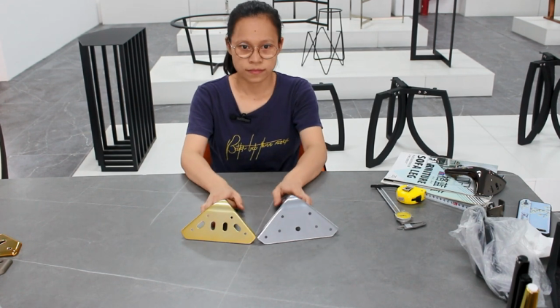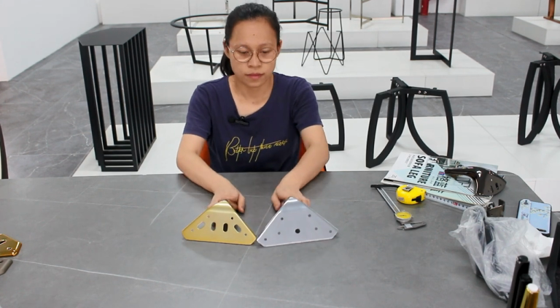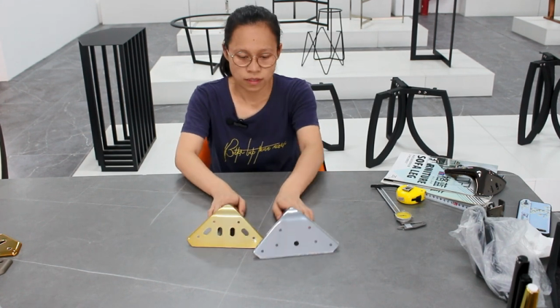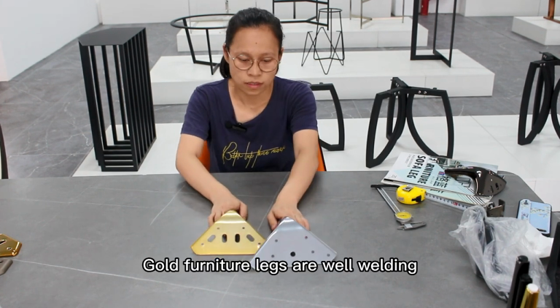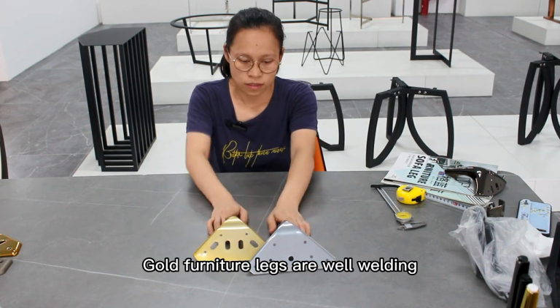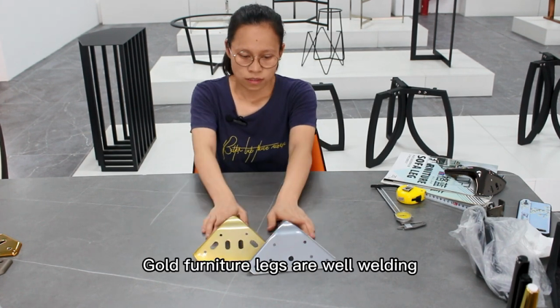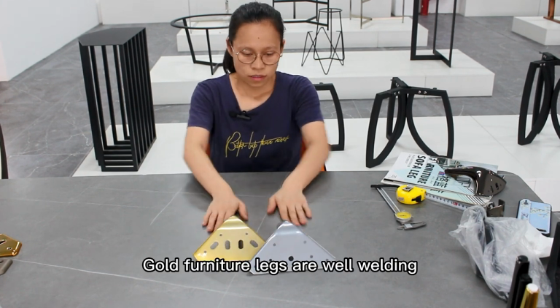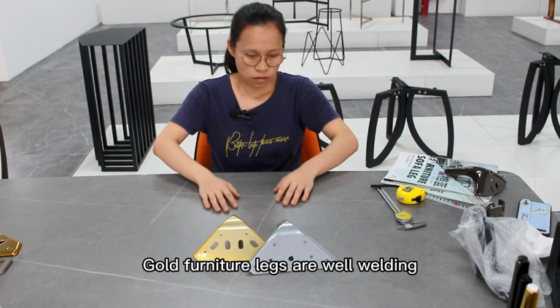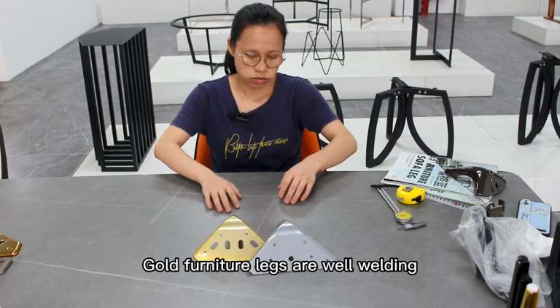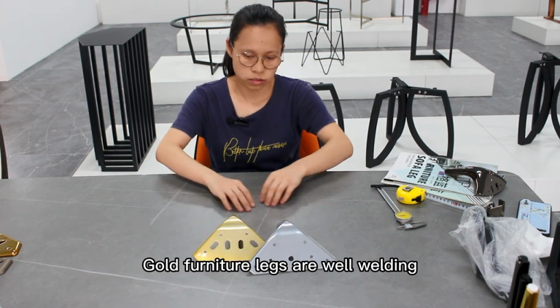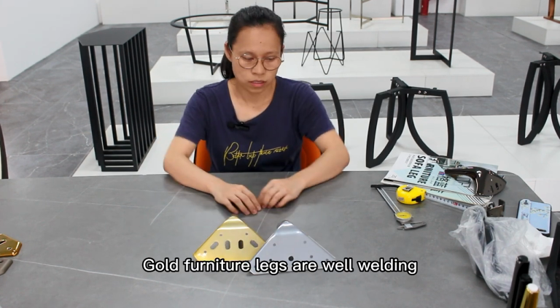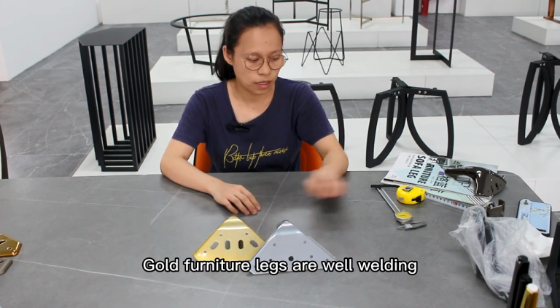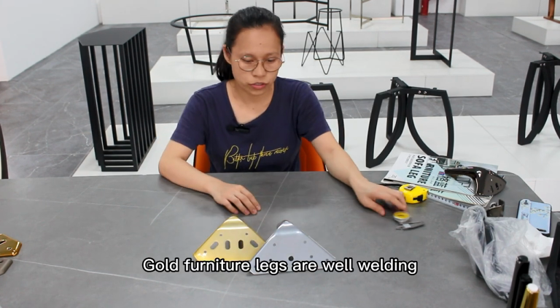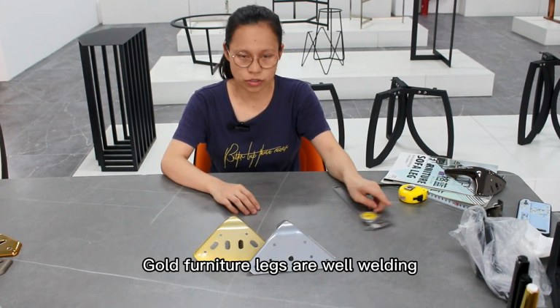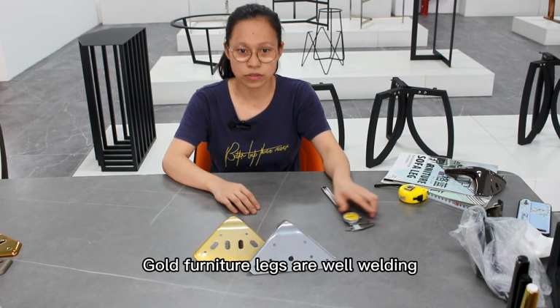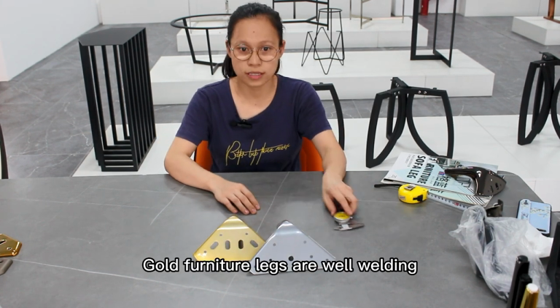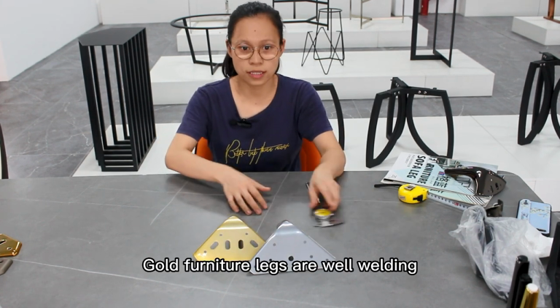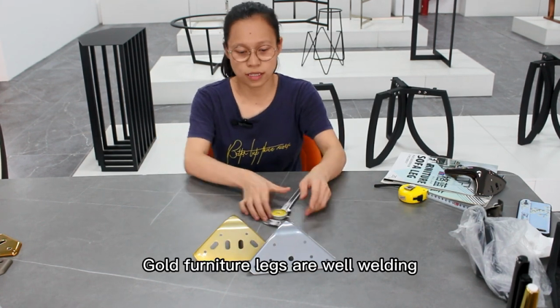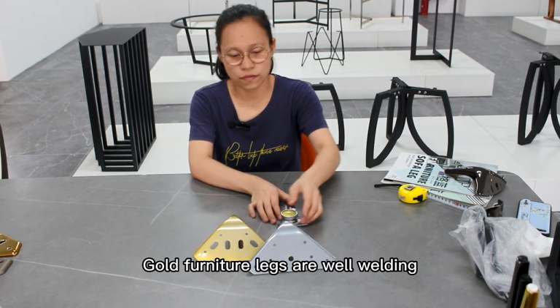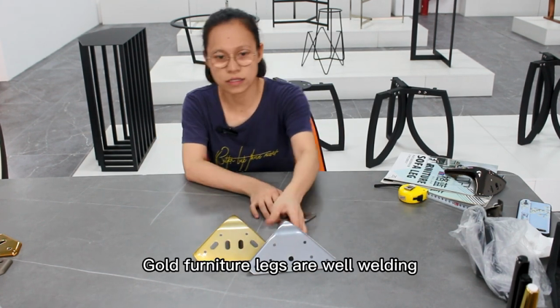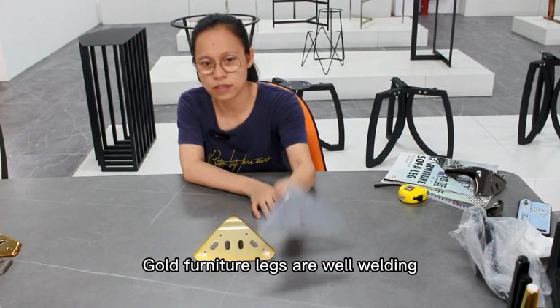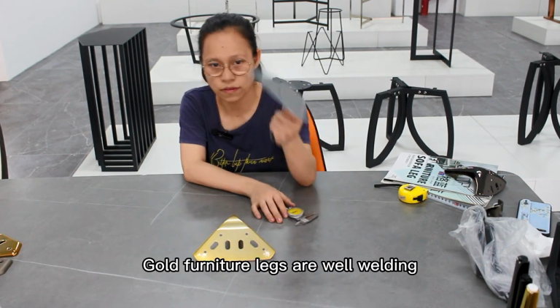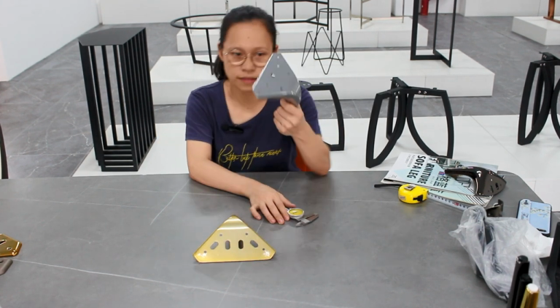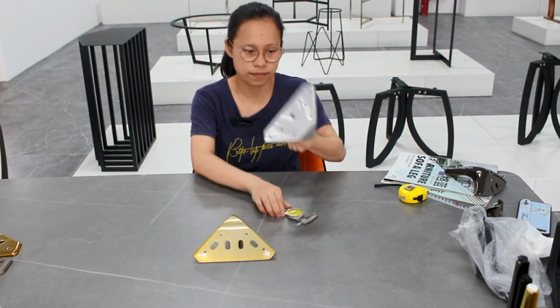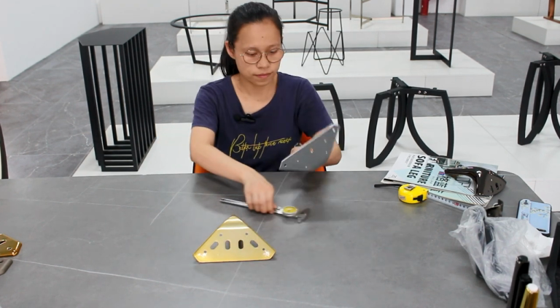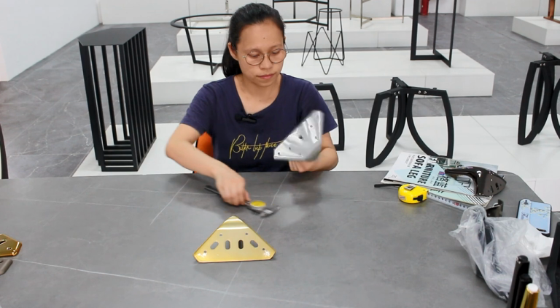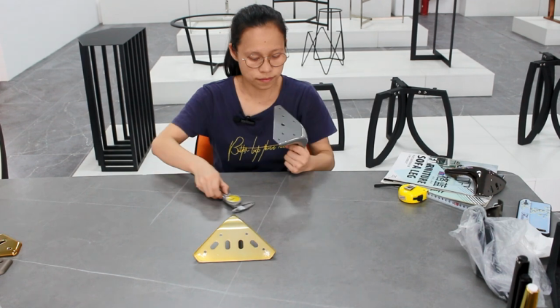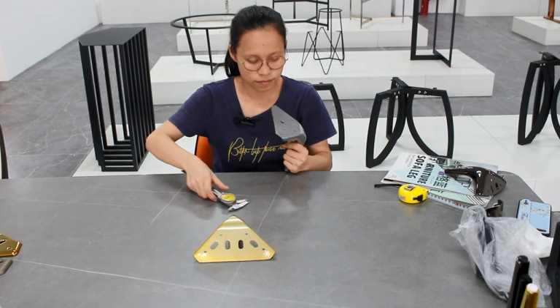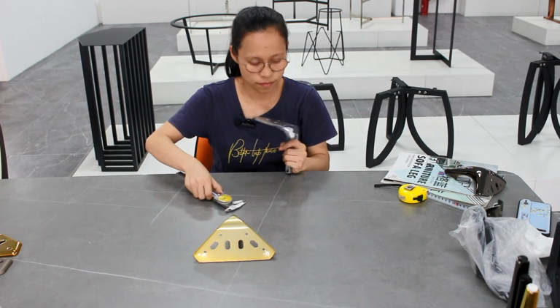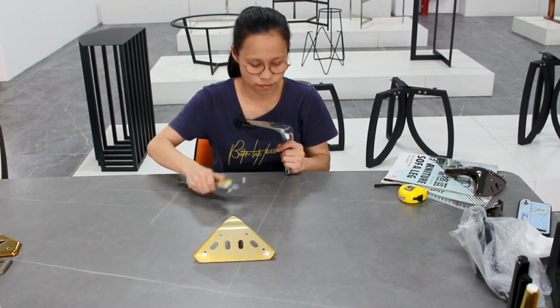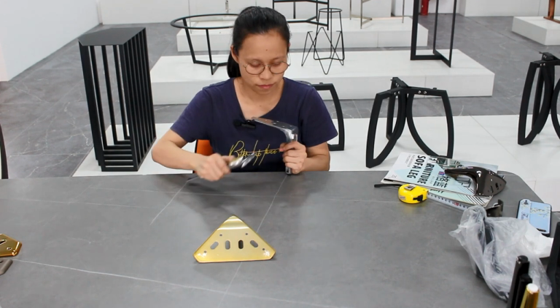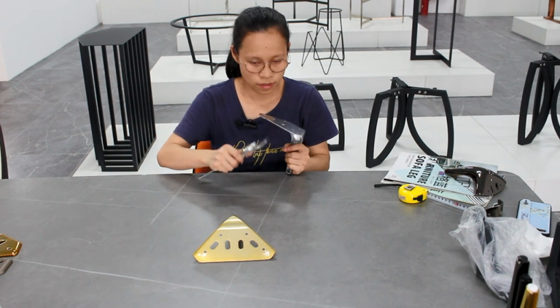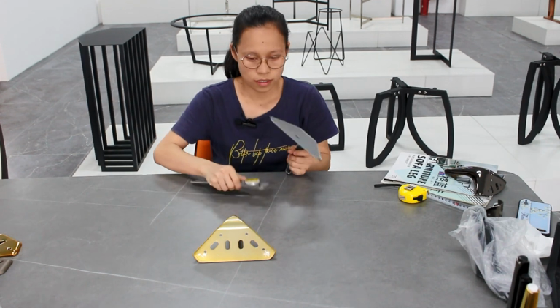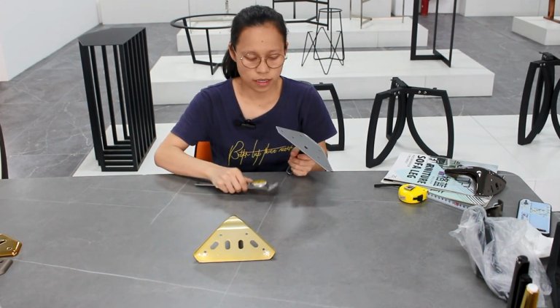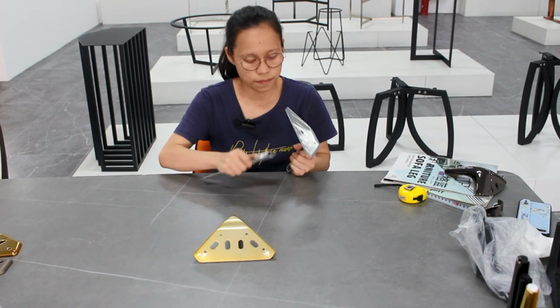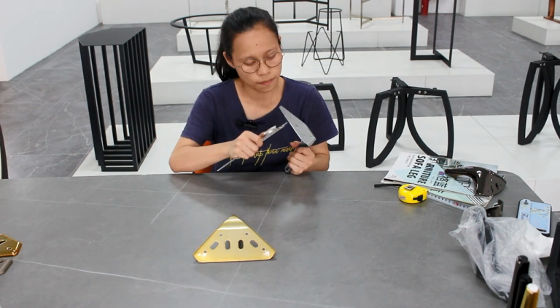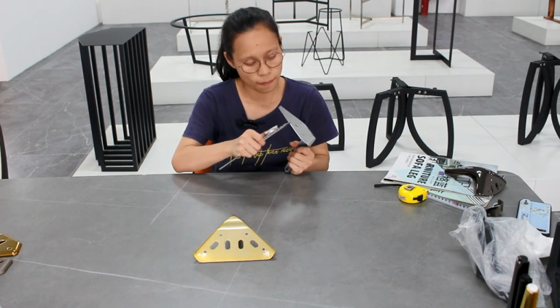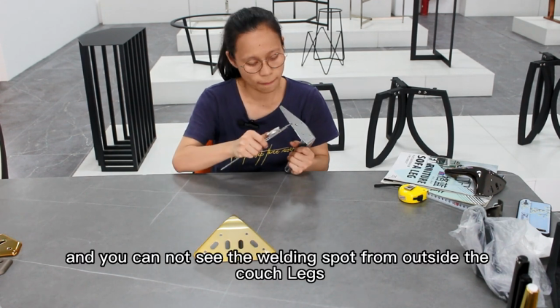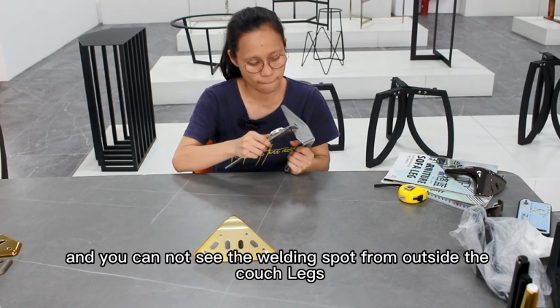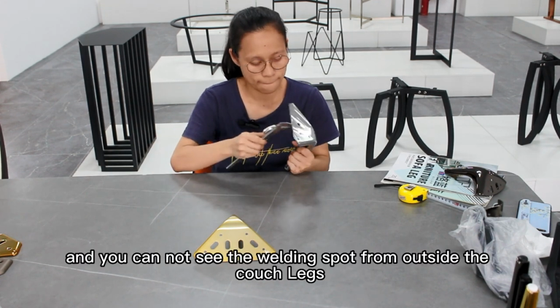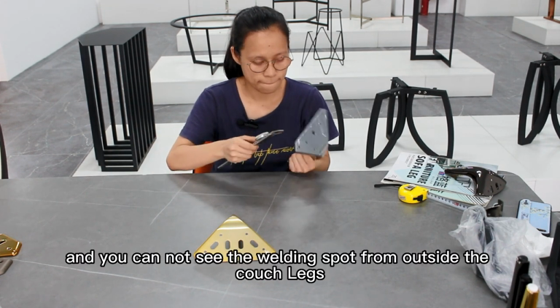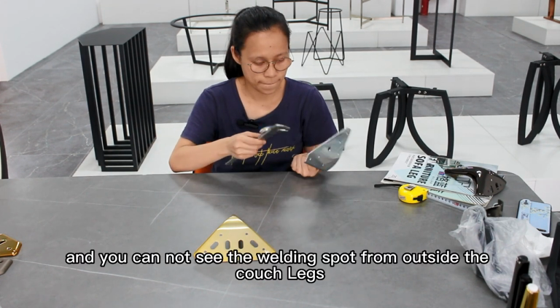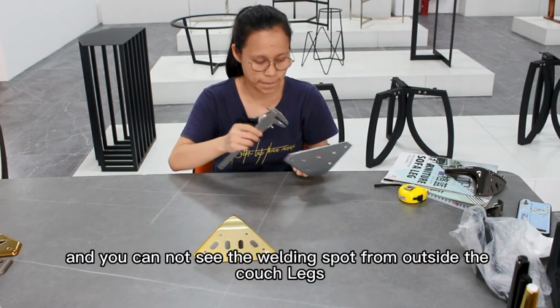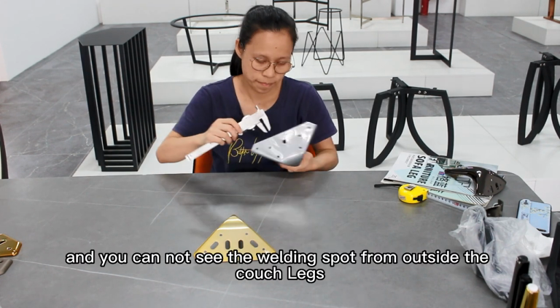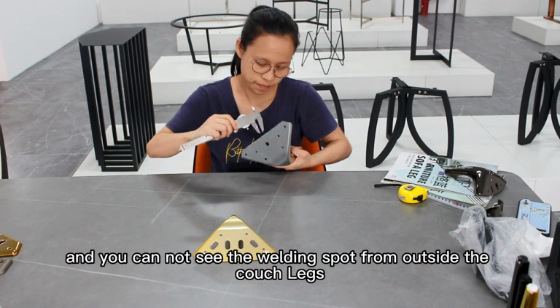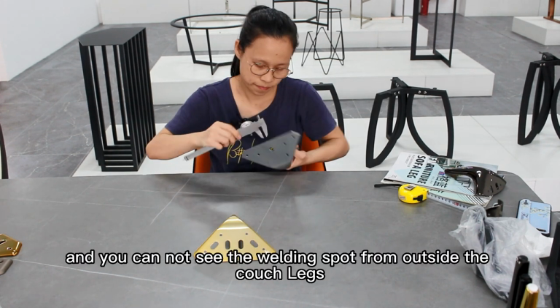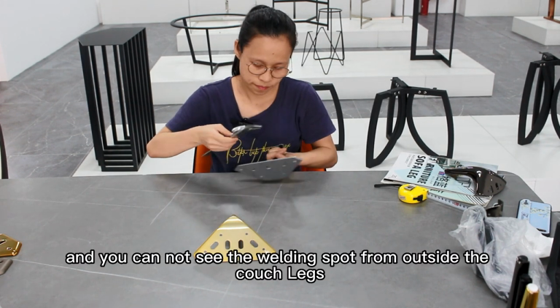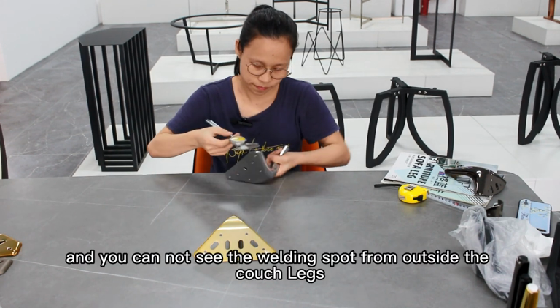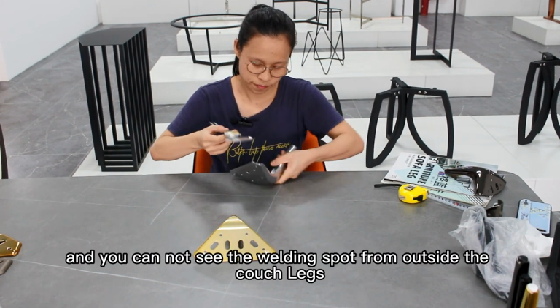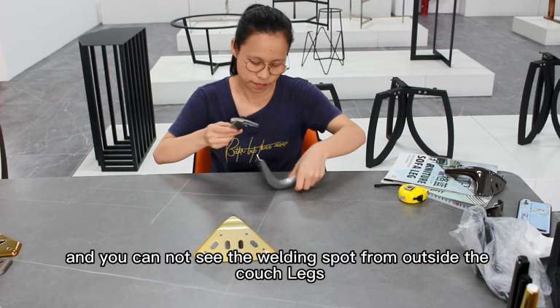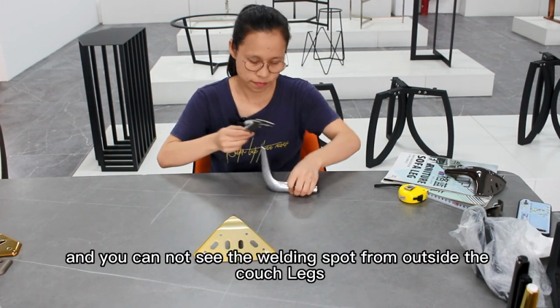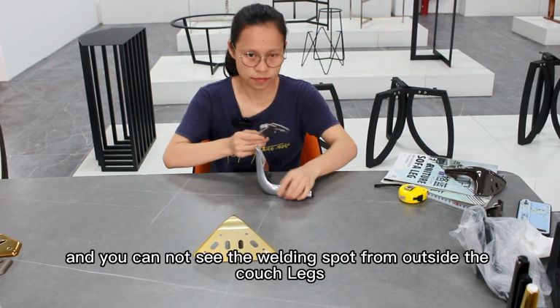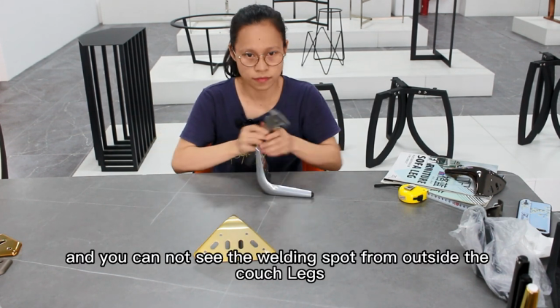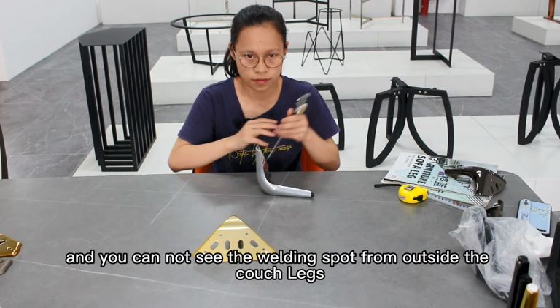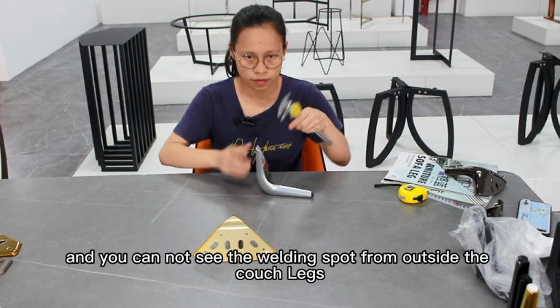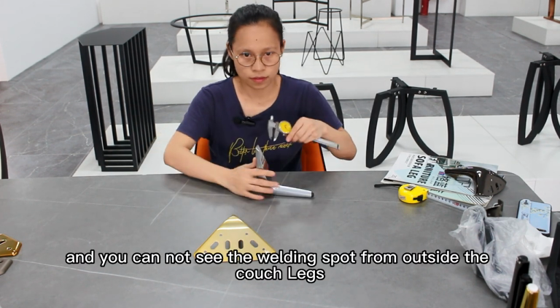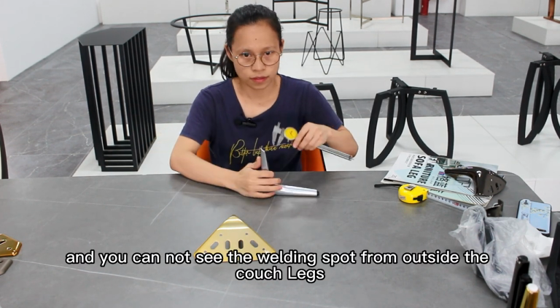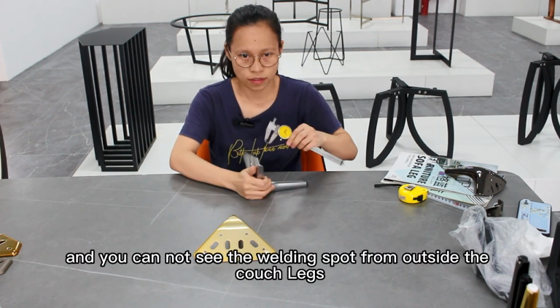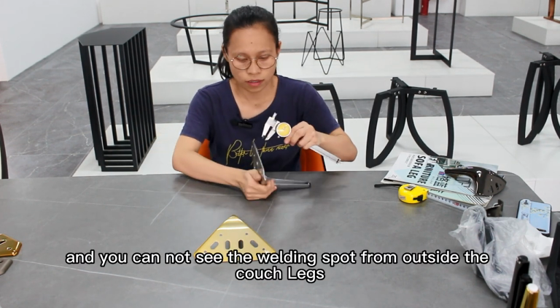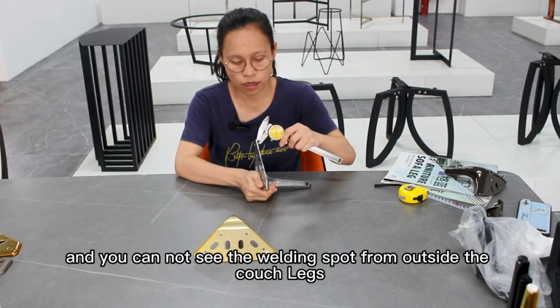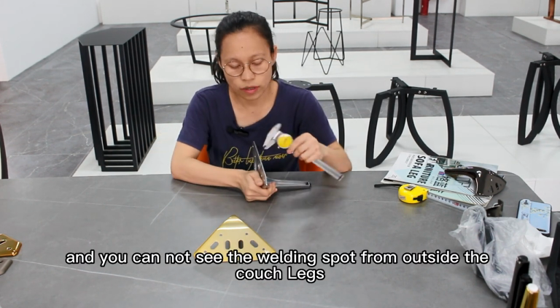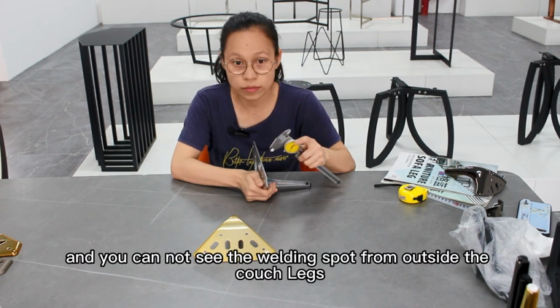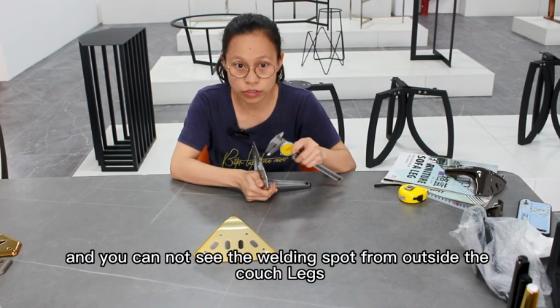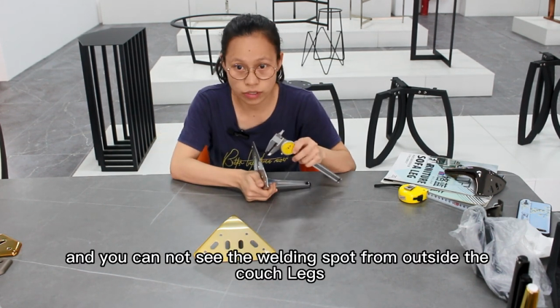Gold furniture legs are well welded, and you cannot see the welding spot from outside the couch legs.